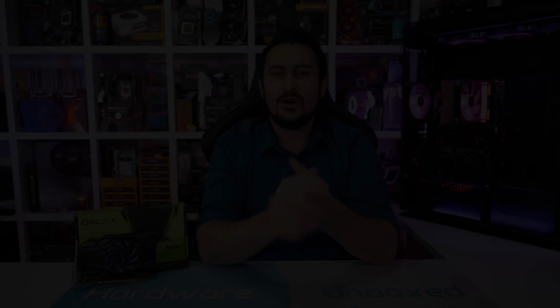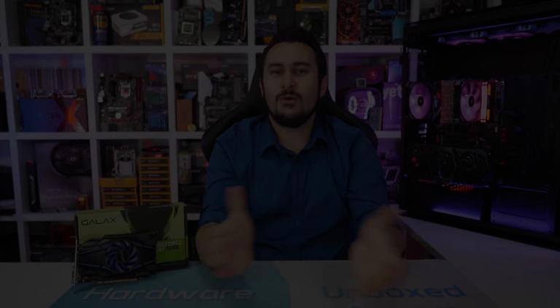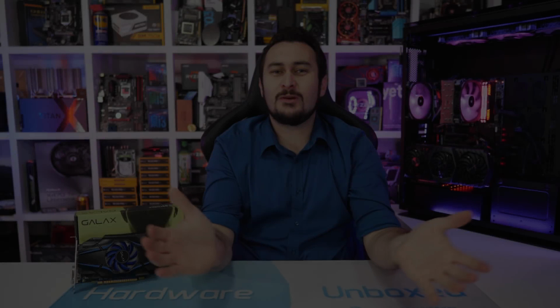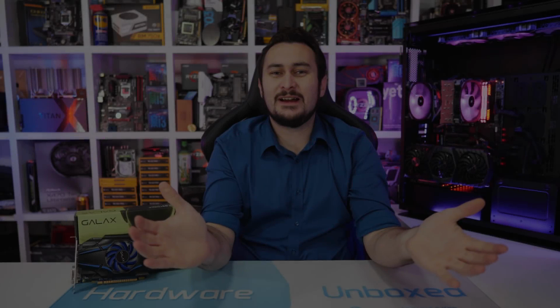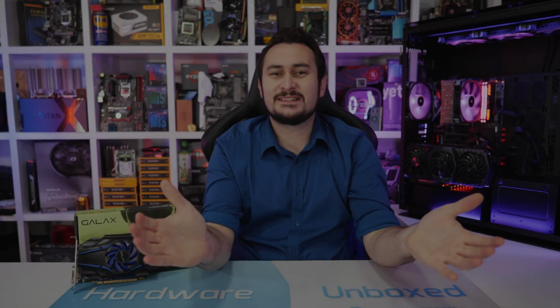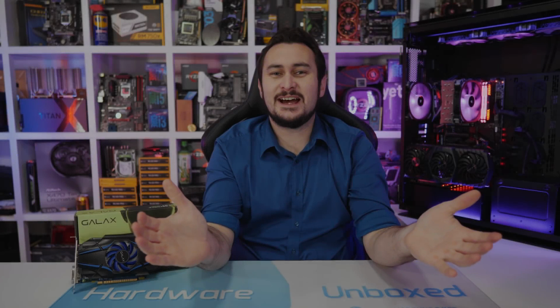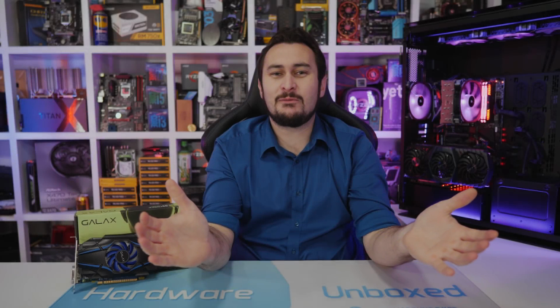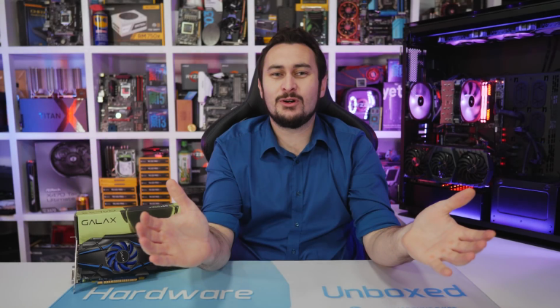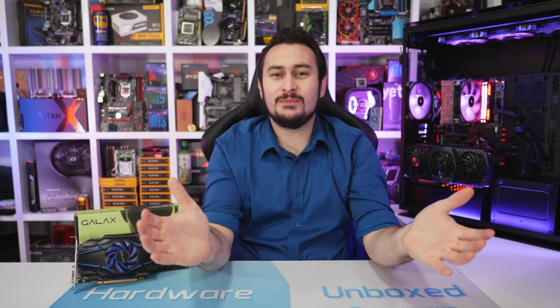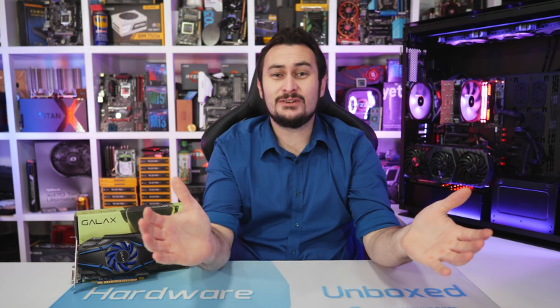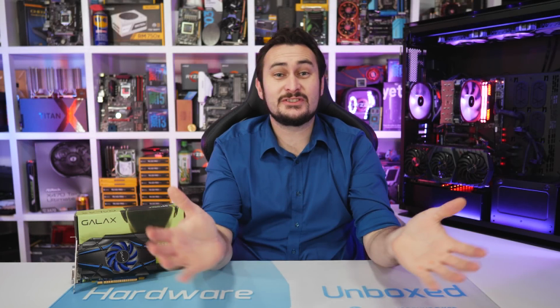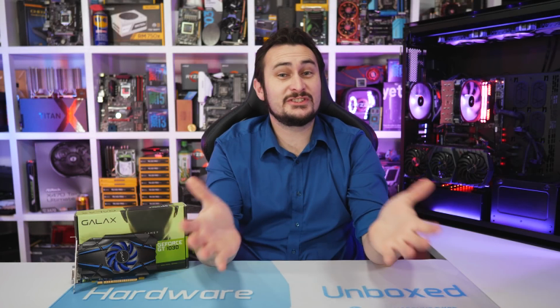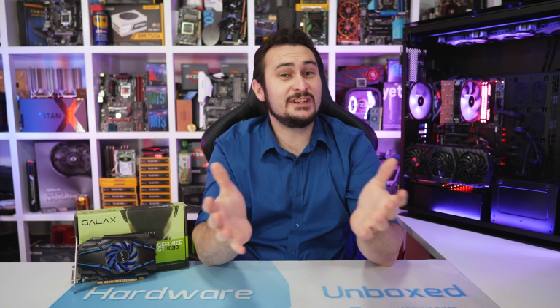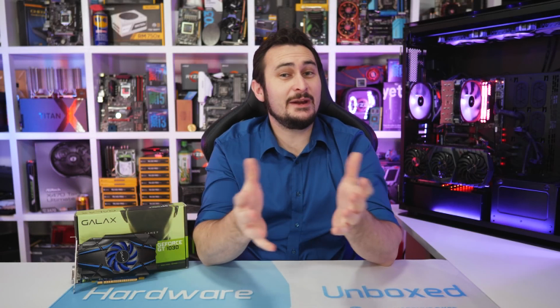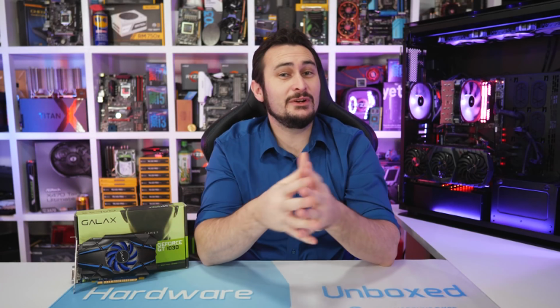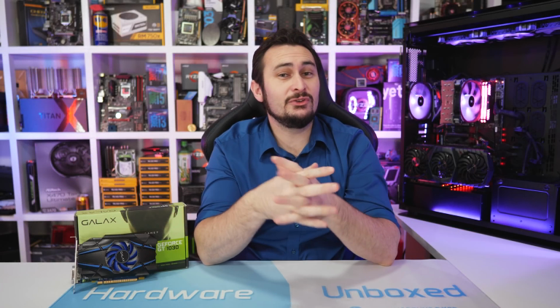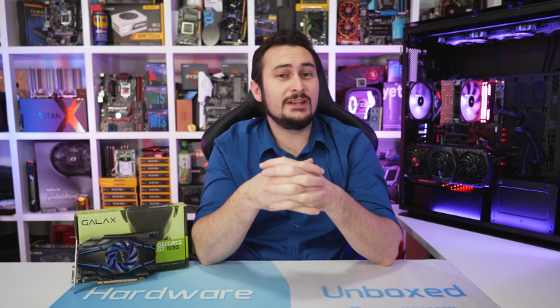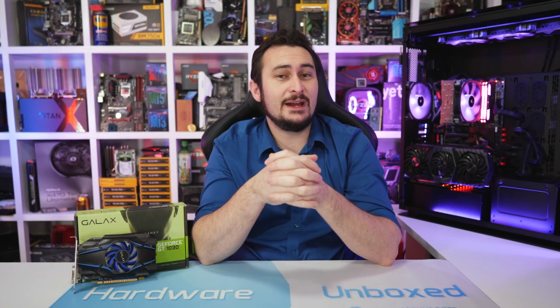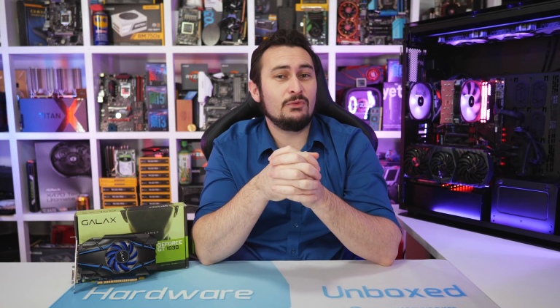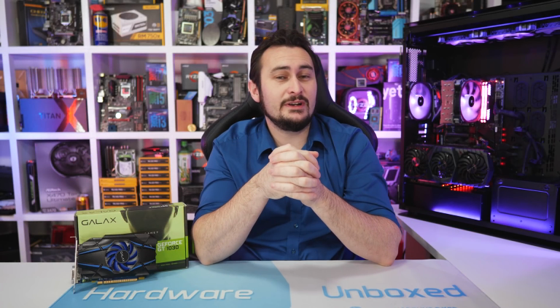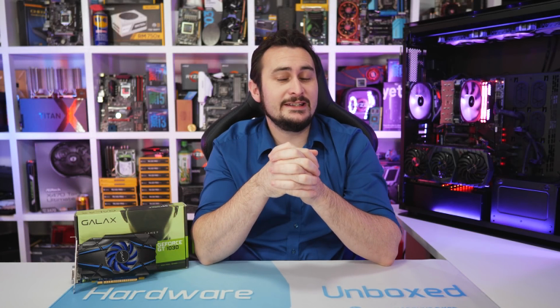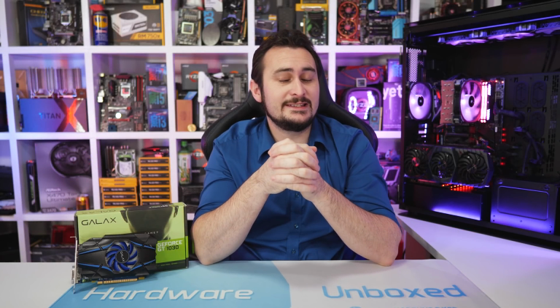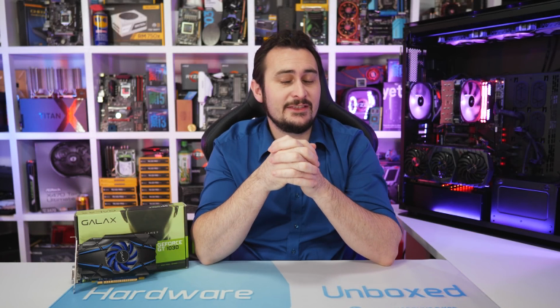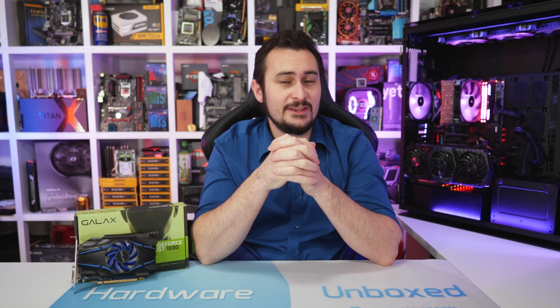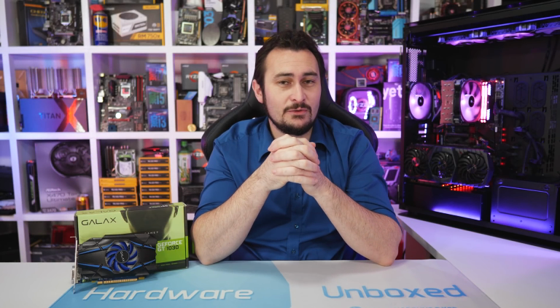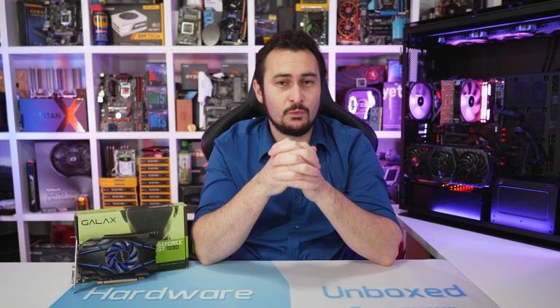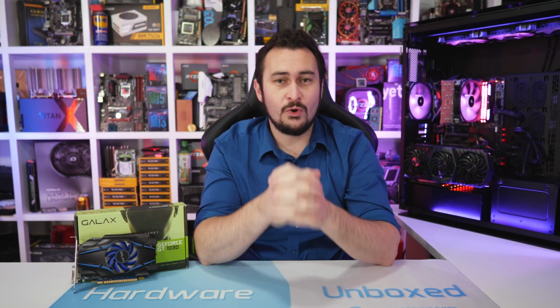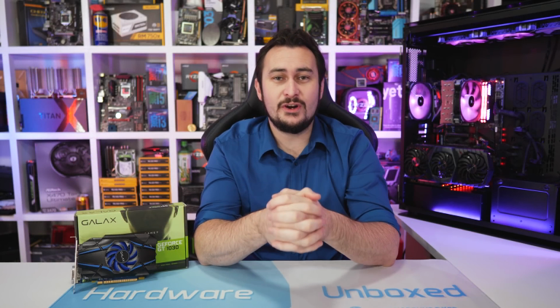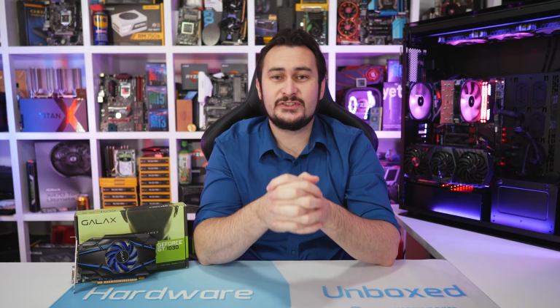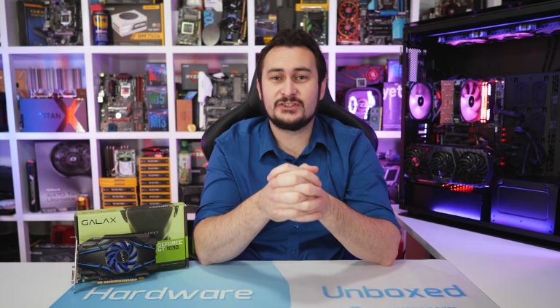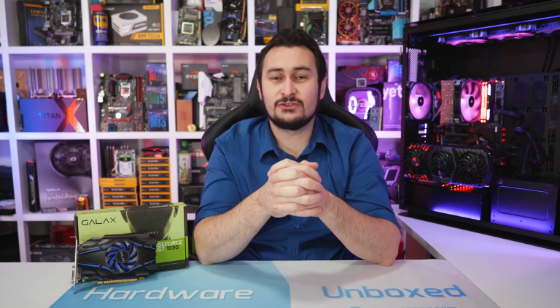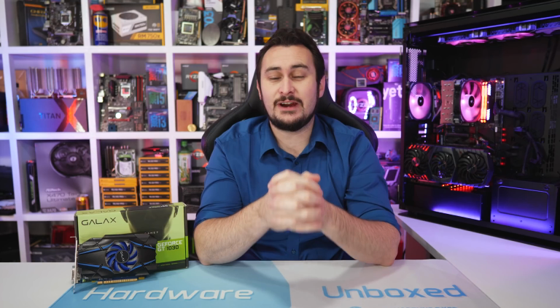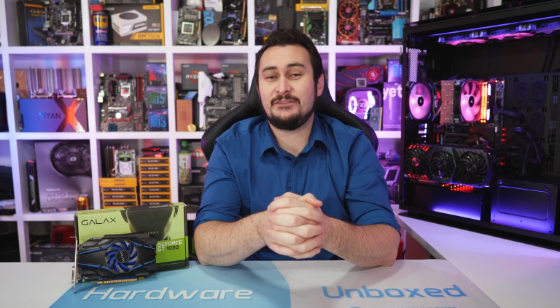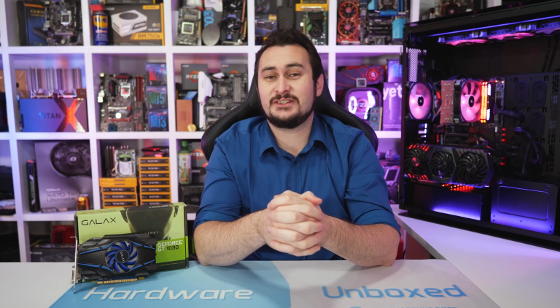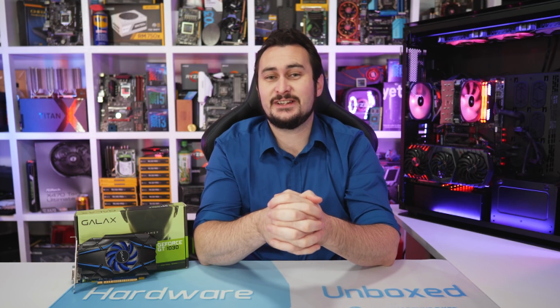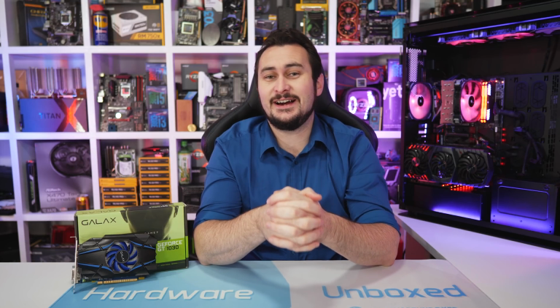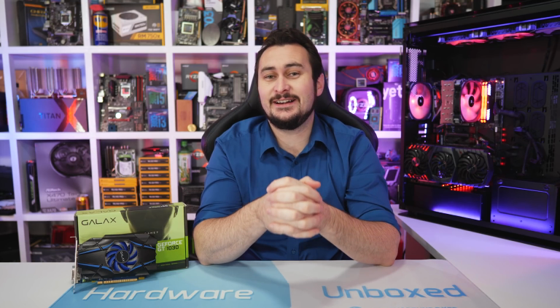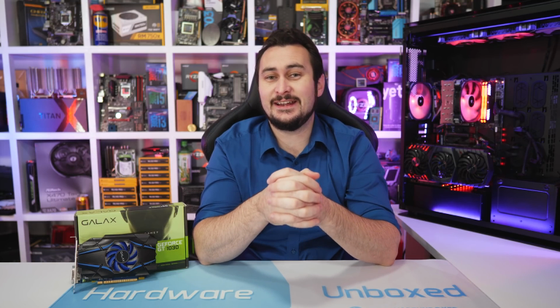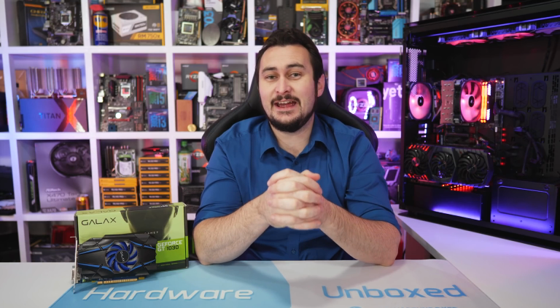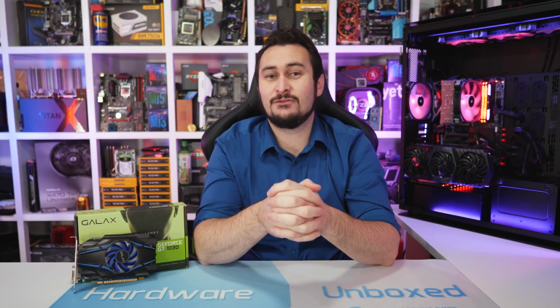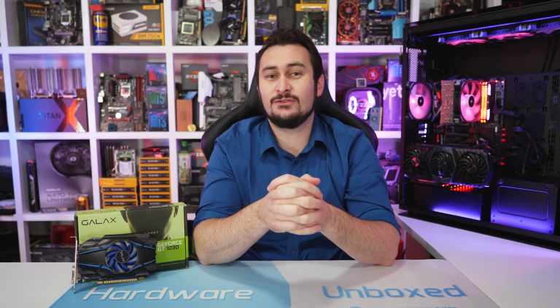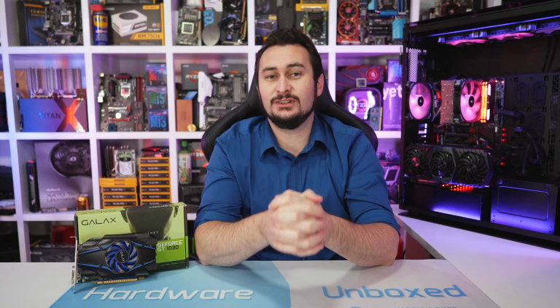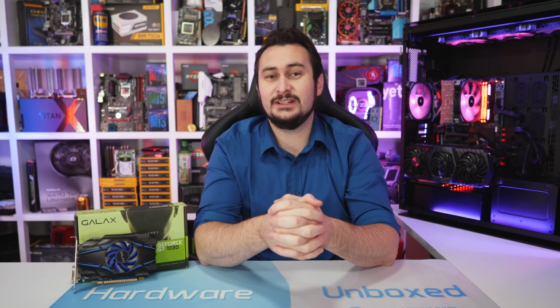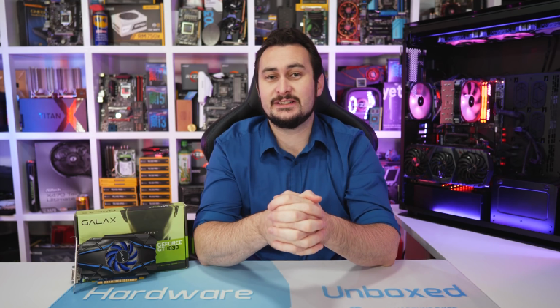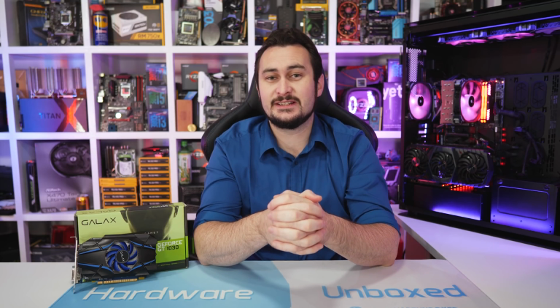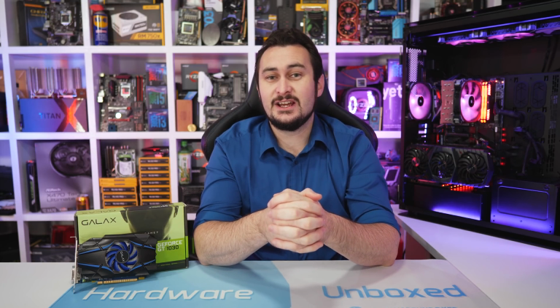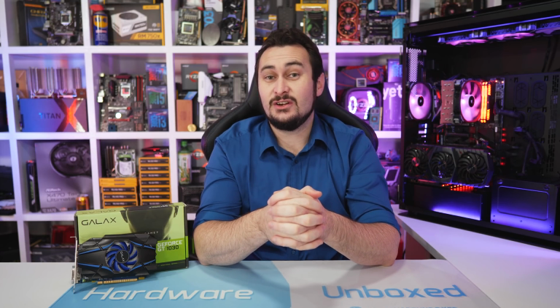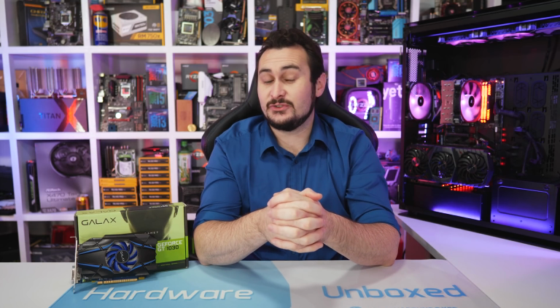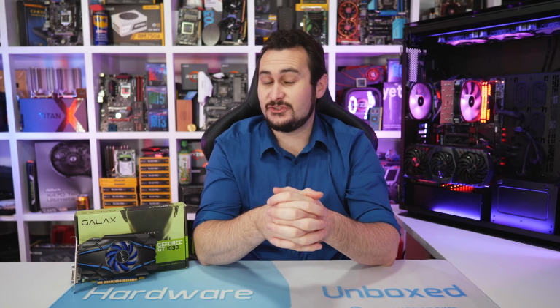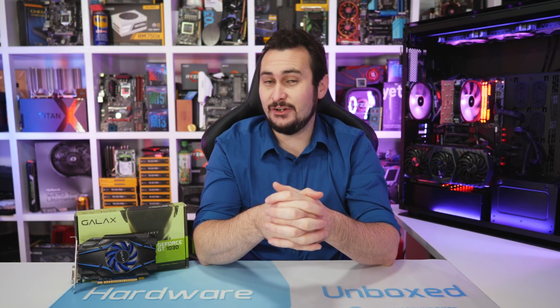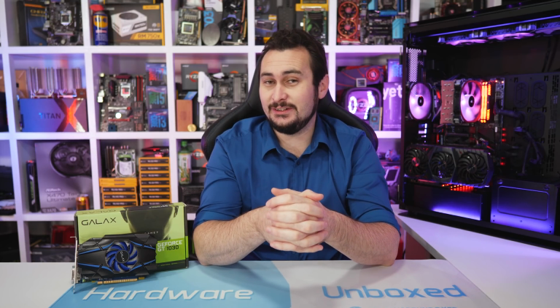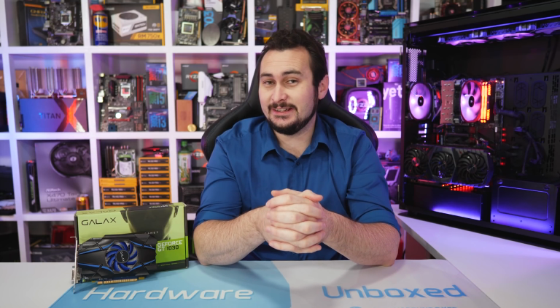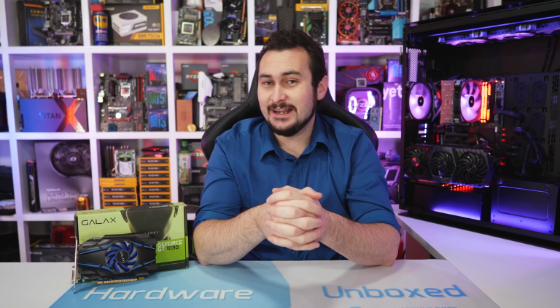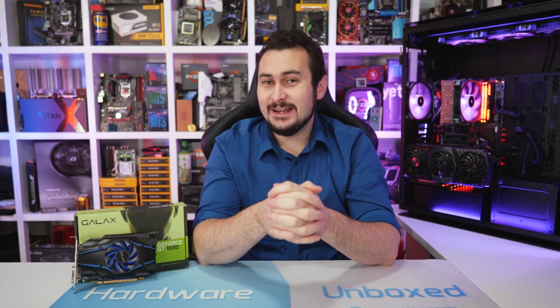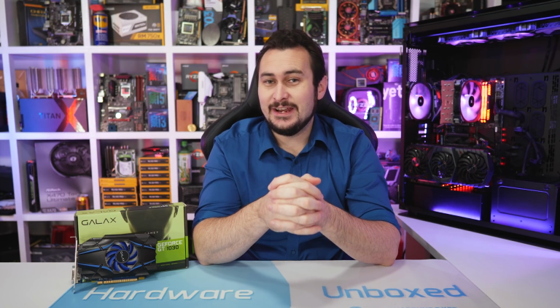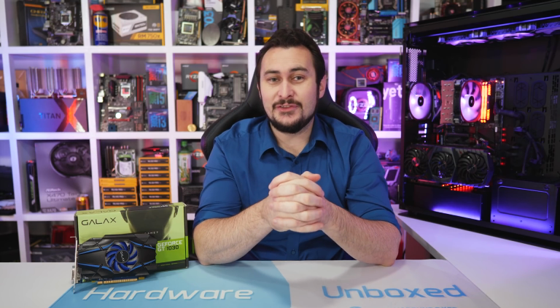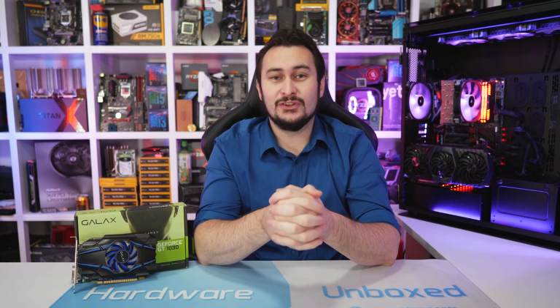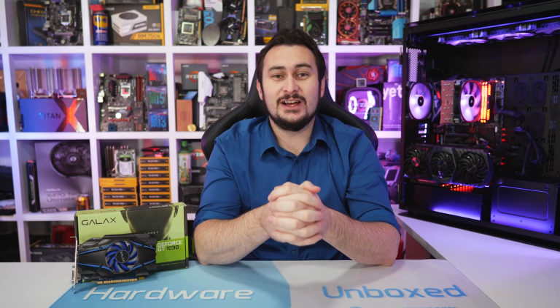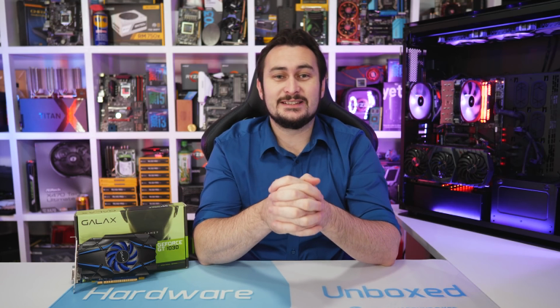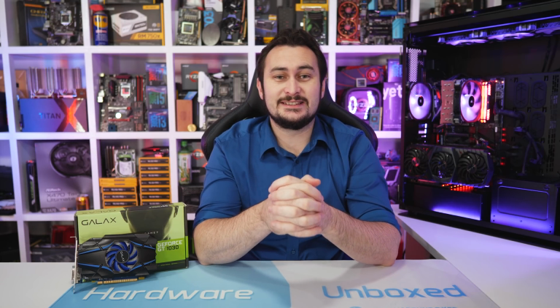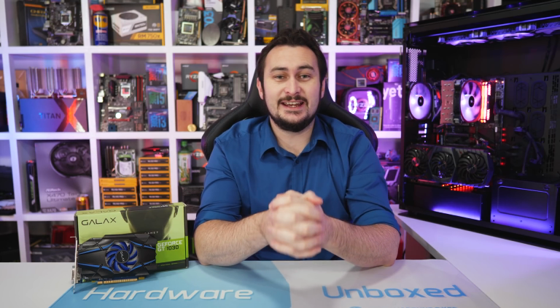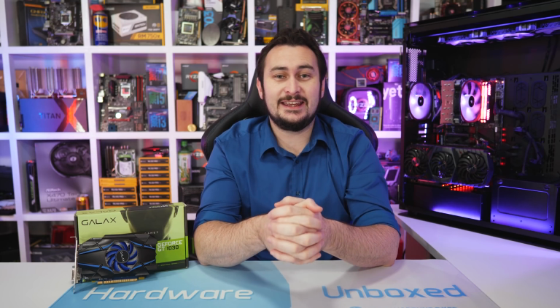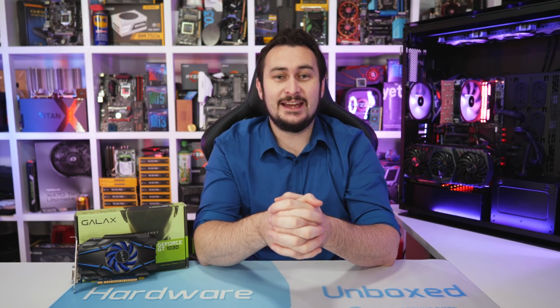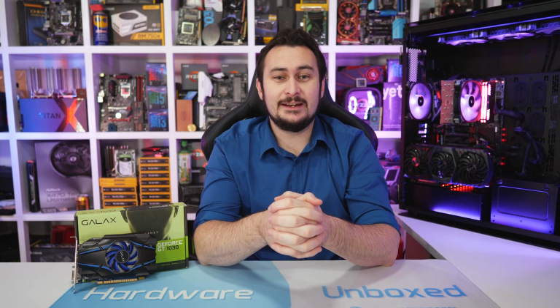Welcome back to Harbour Unboxed. Today we're looking at what is the worst graphics card ever released, or certainly in the last decade.